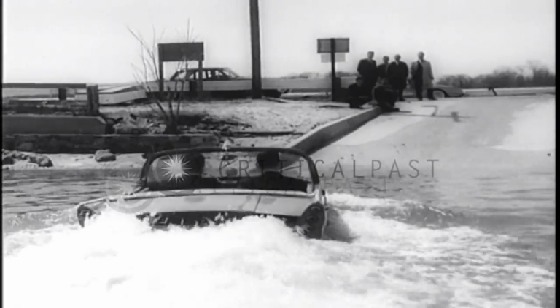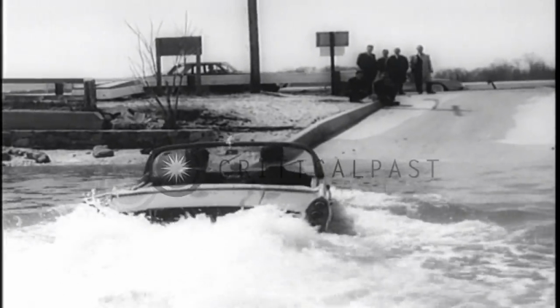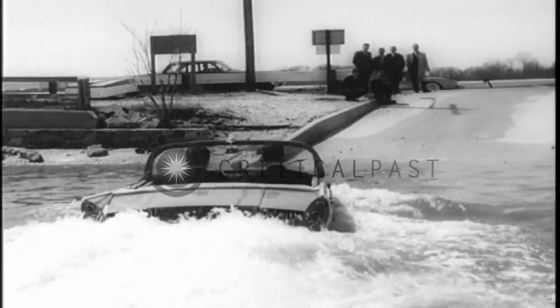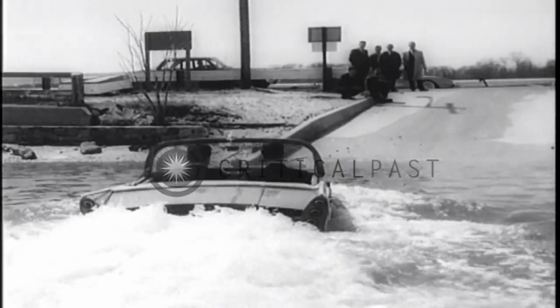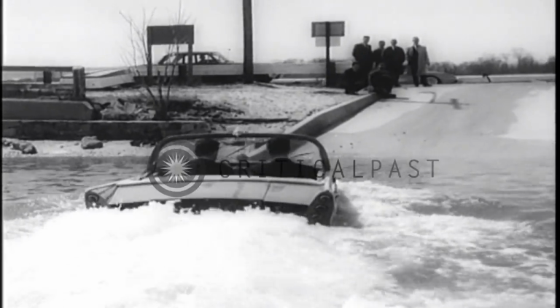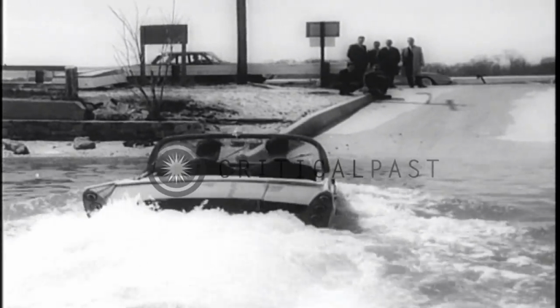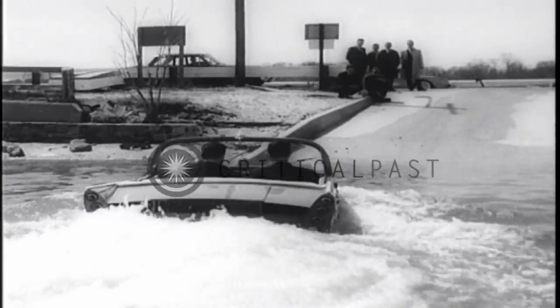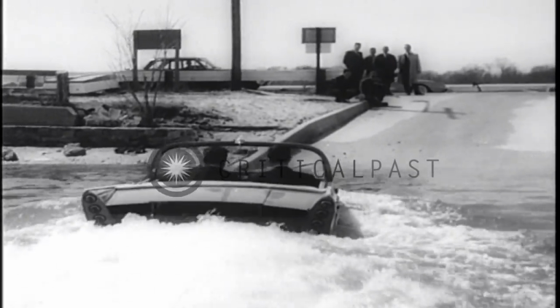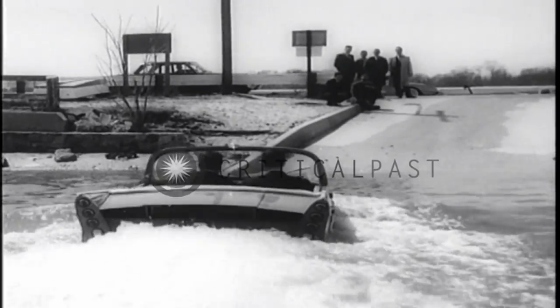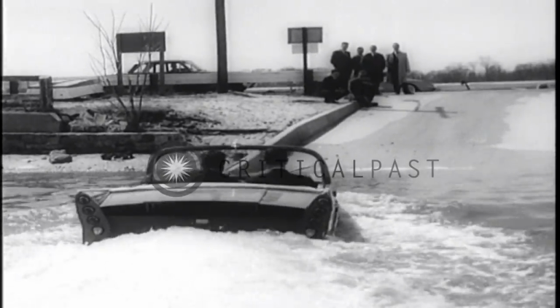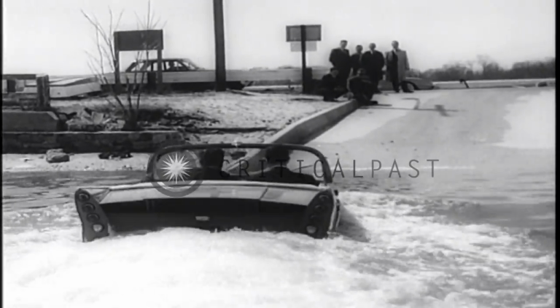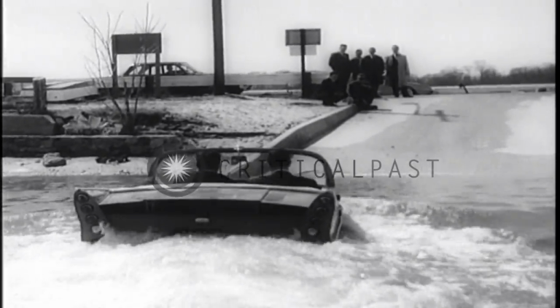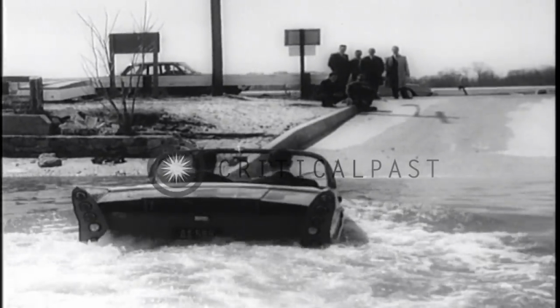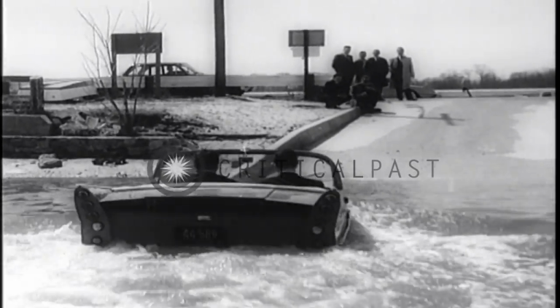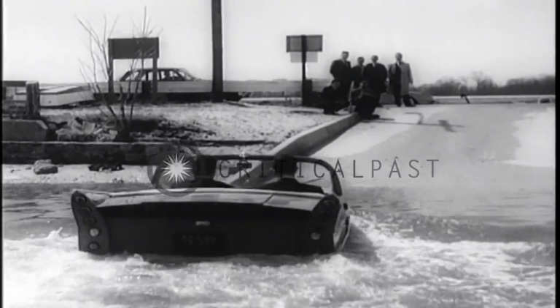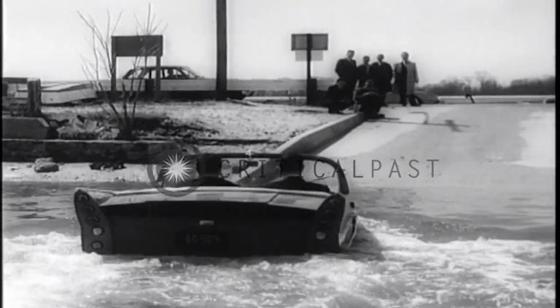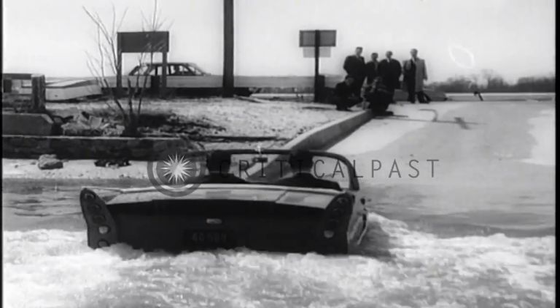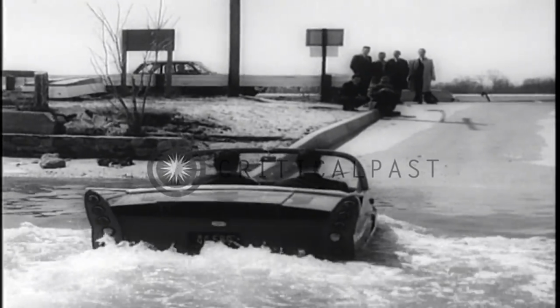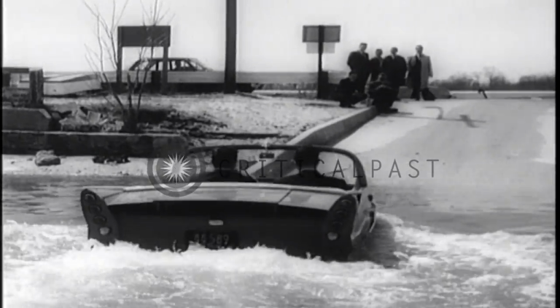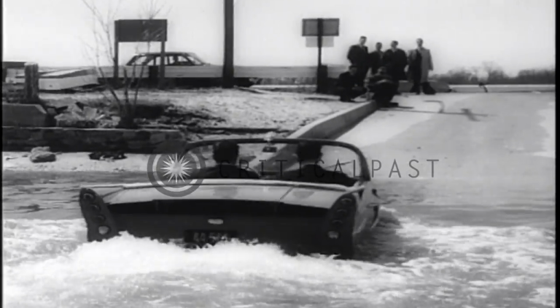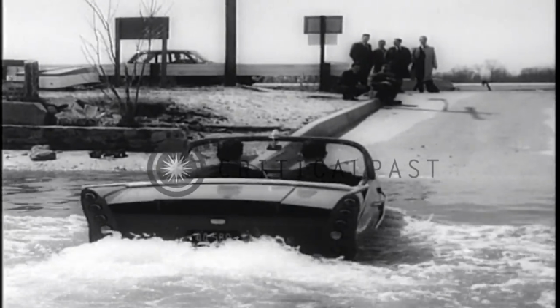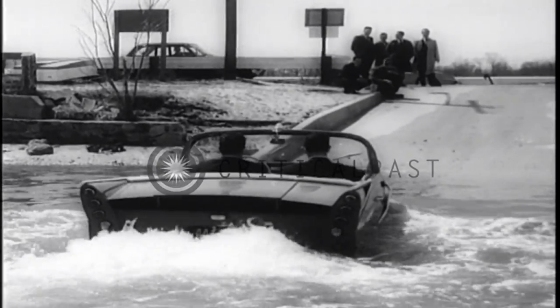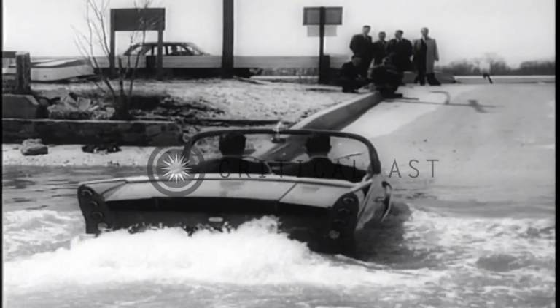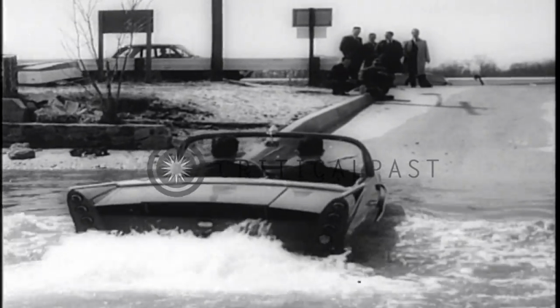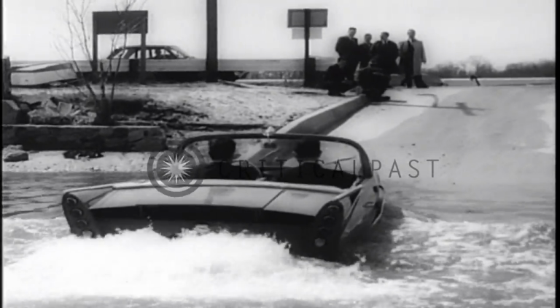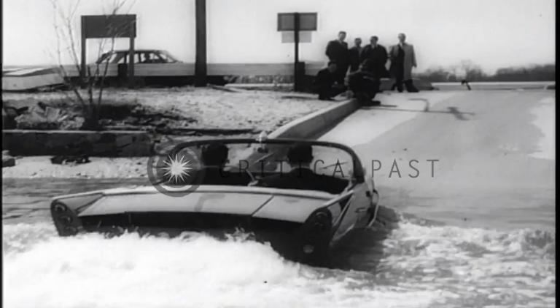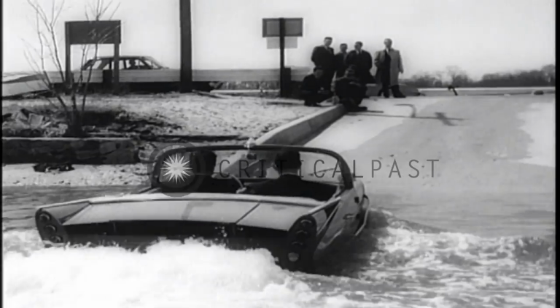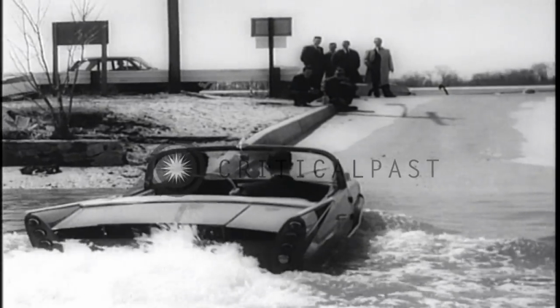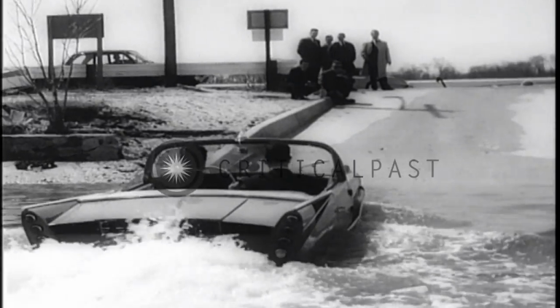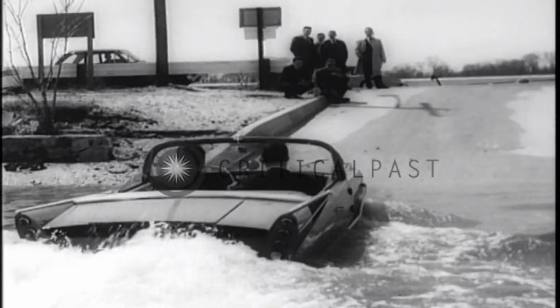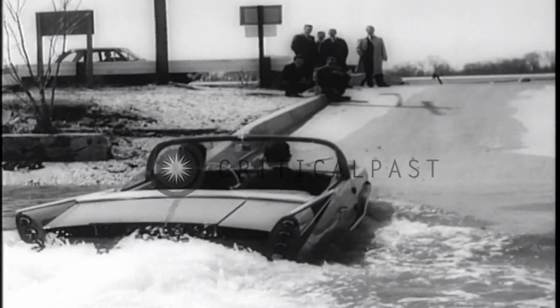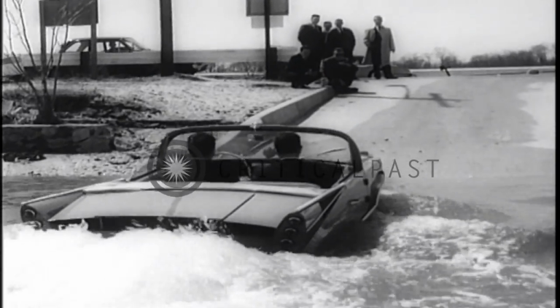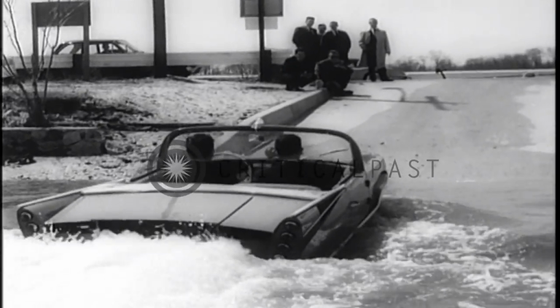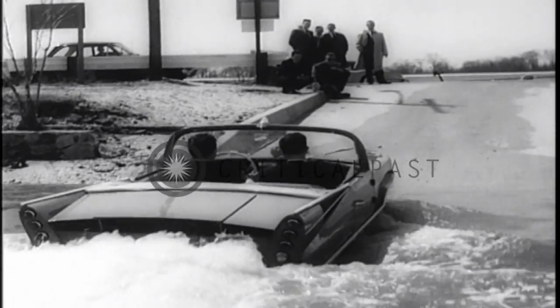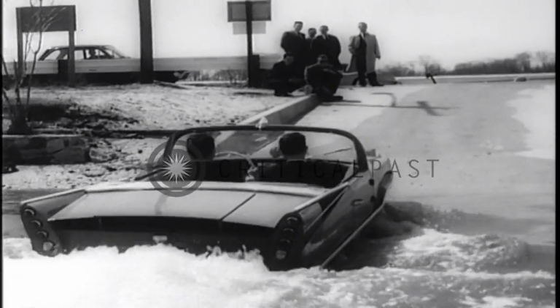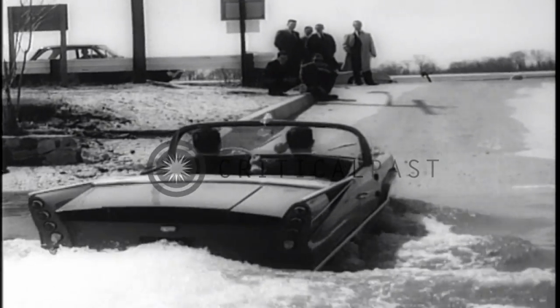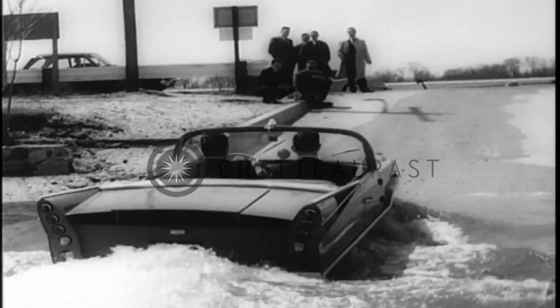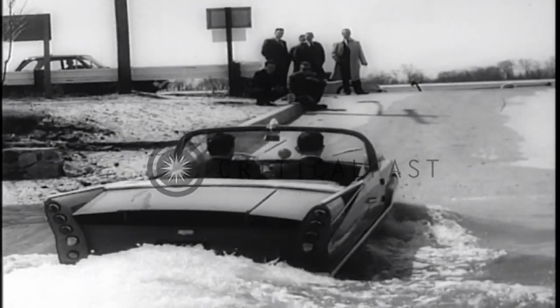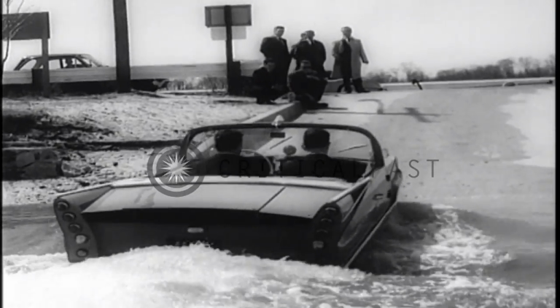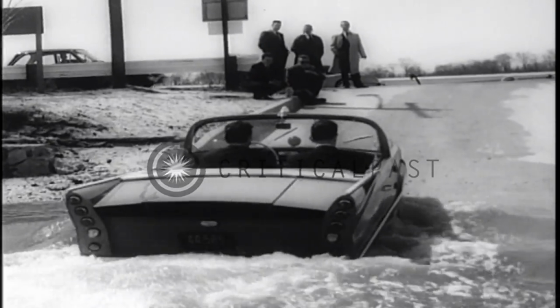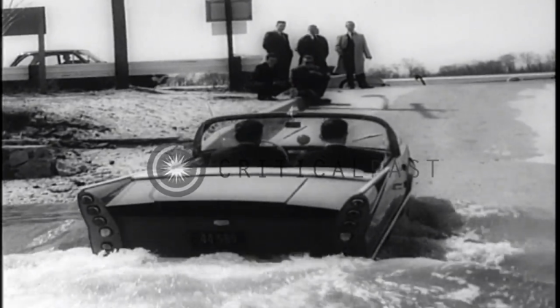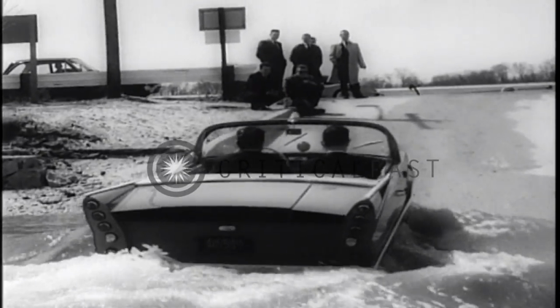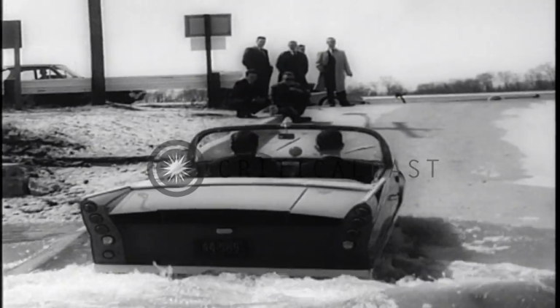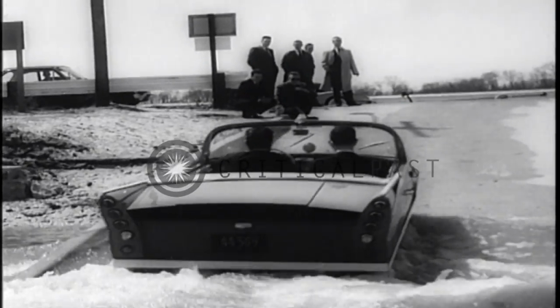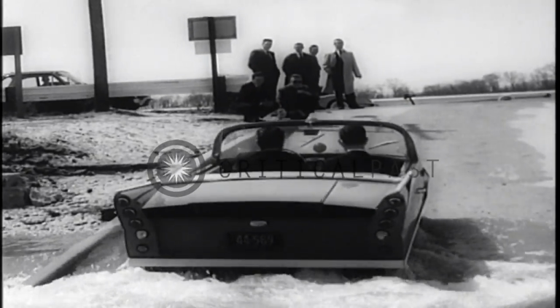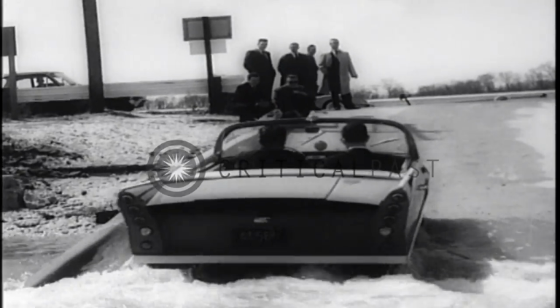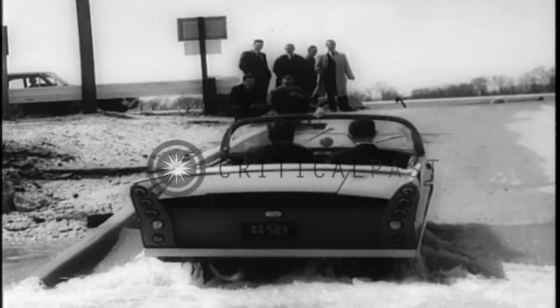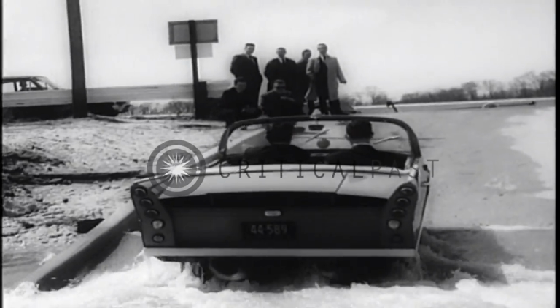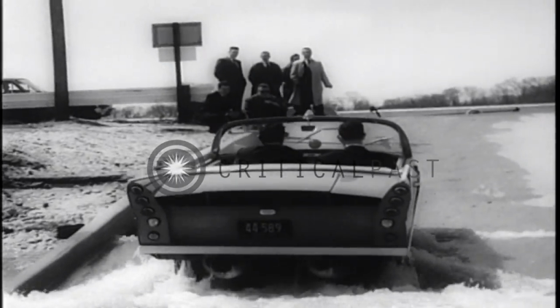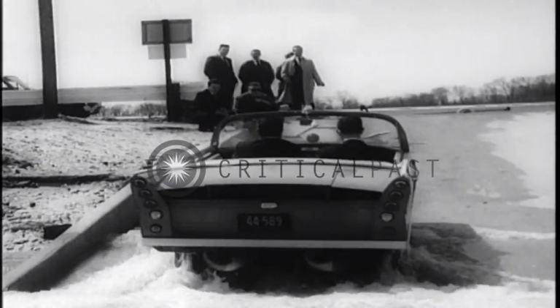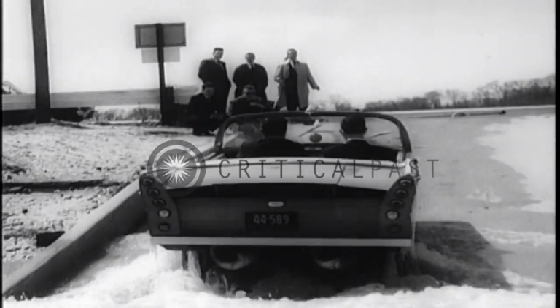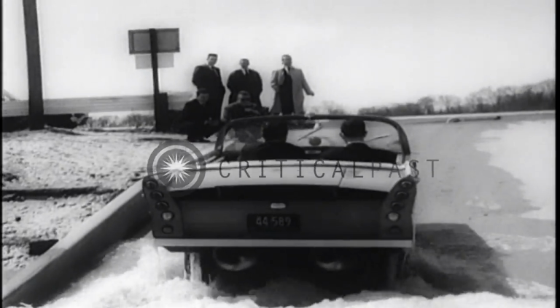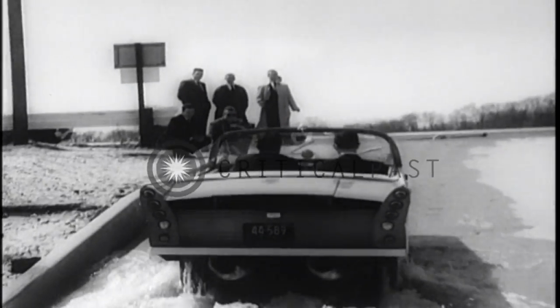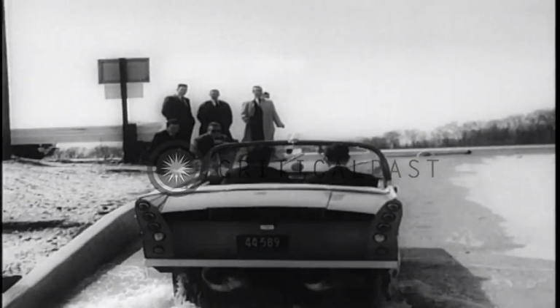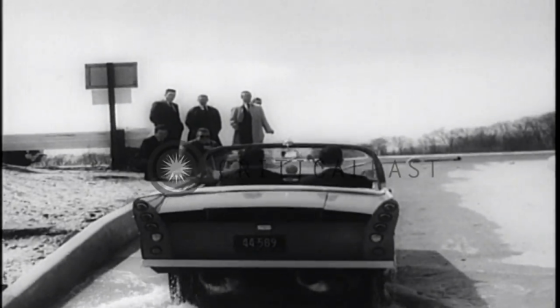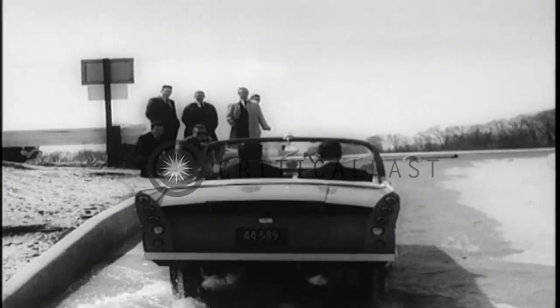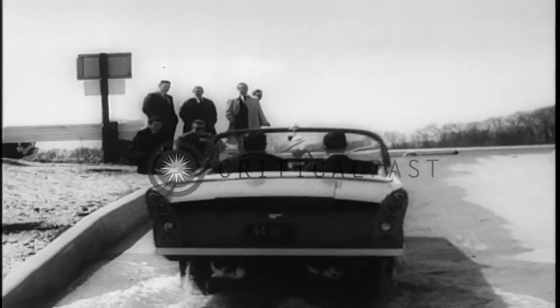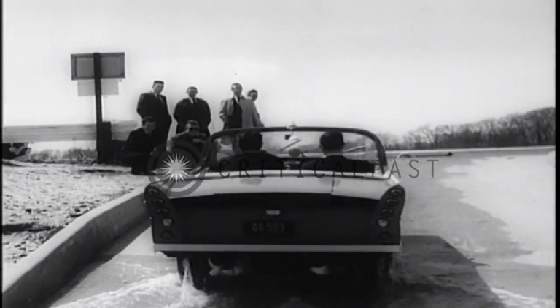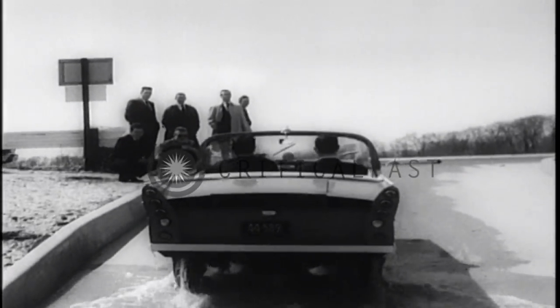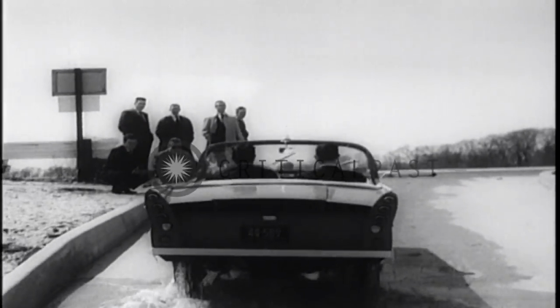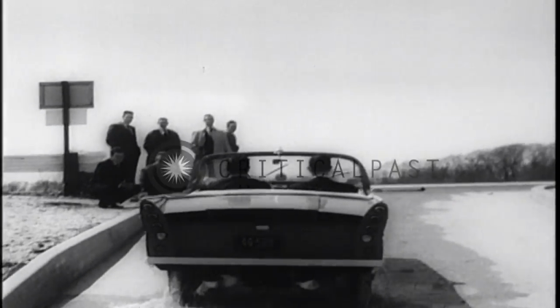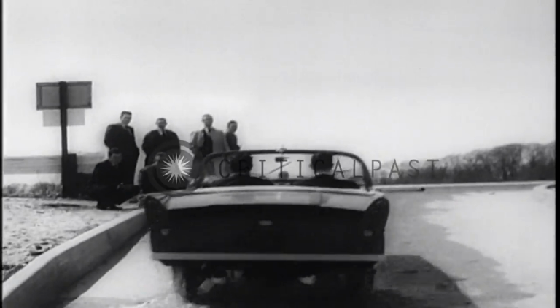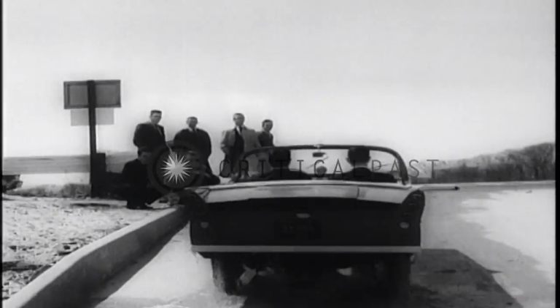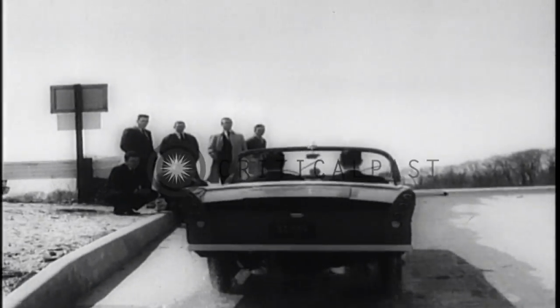It could be a wonderful way to bypass traffic jams, but imagine a rear end collision in 40 fathoms of water.